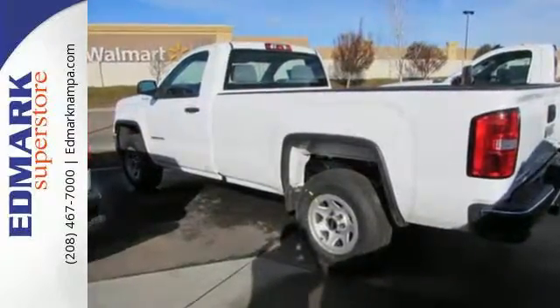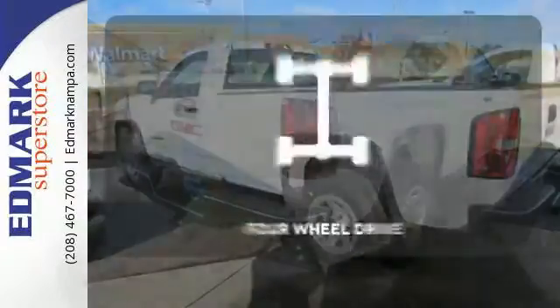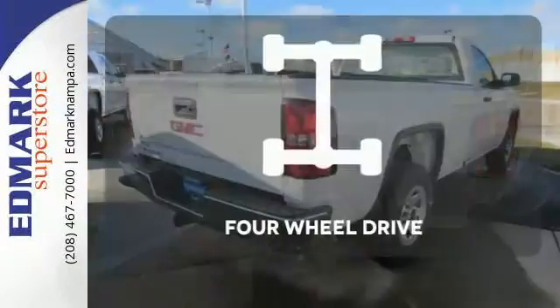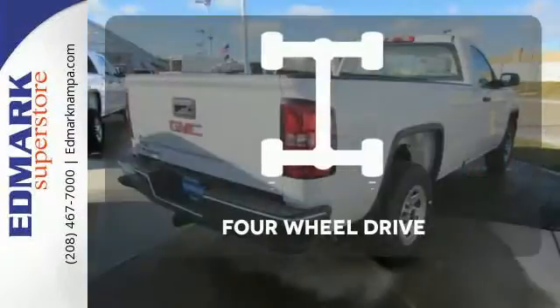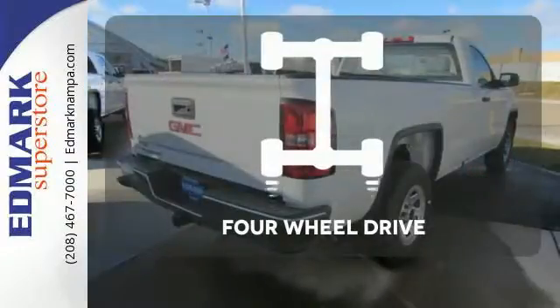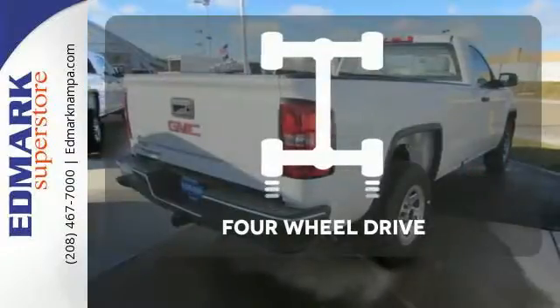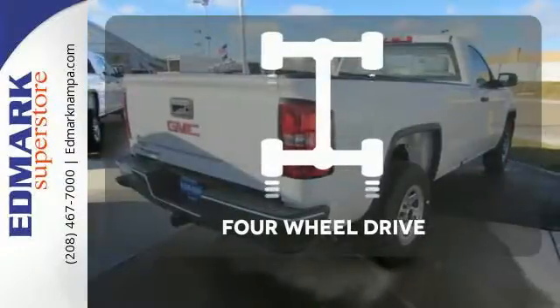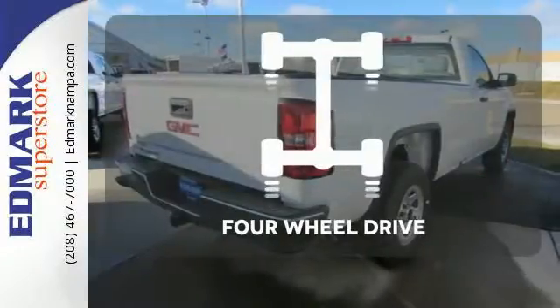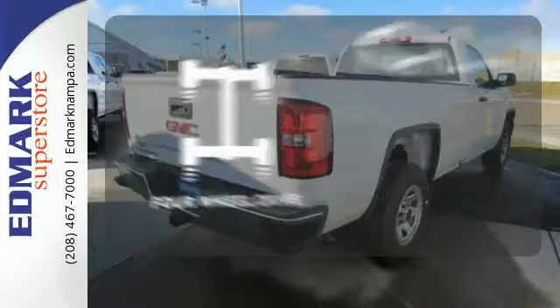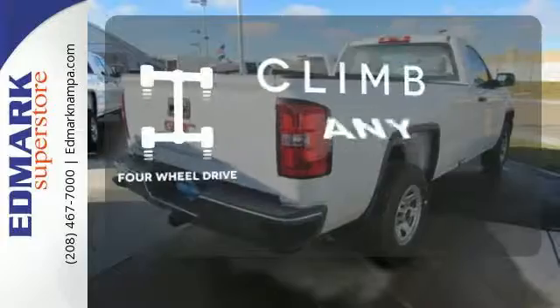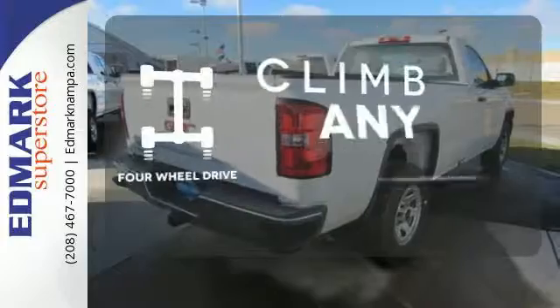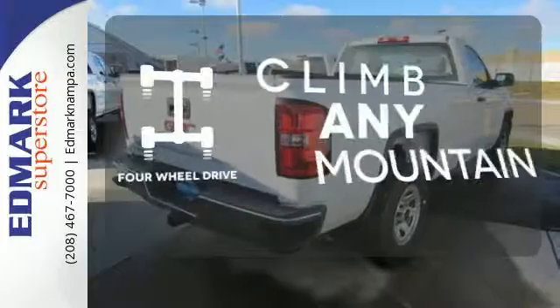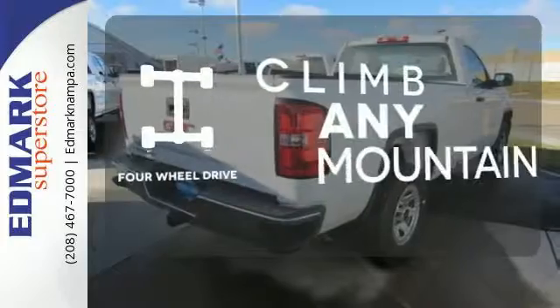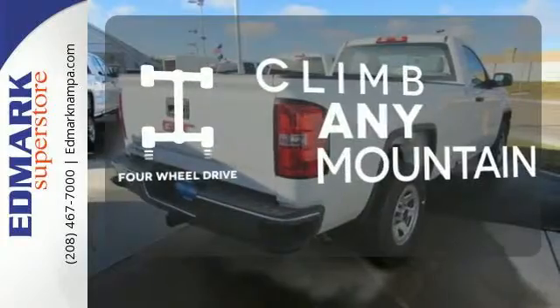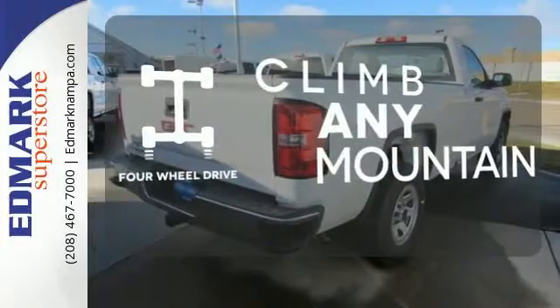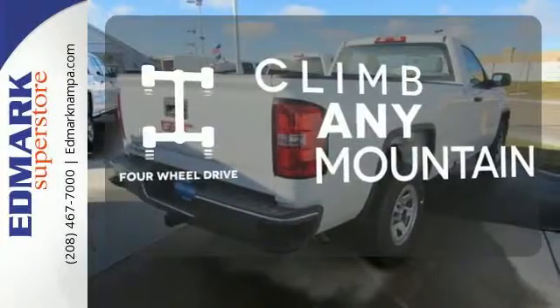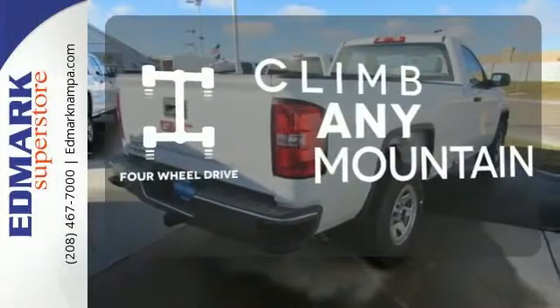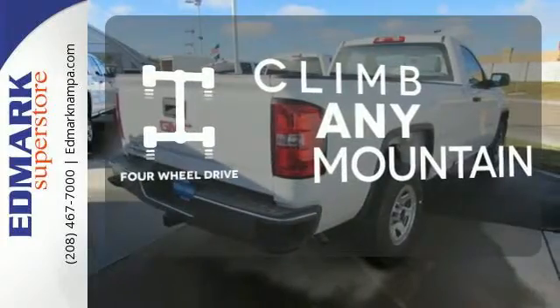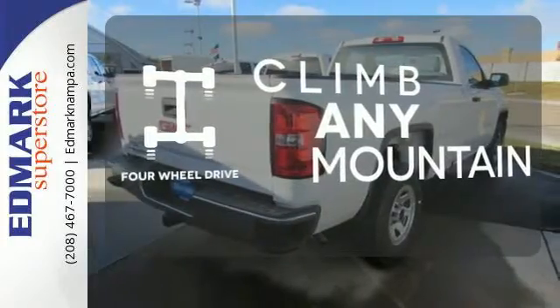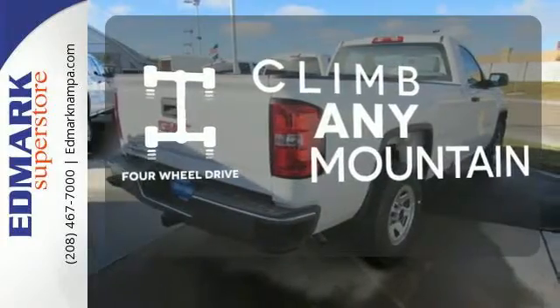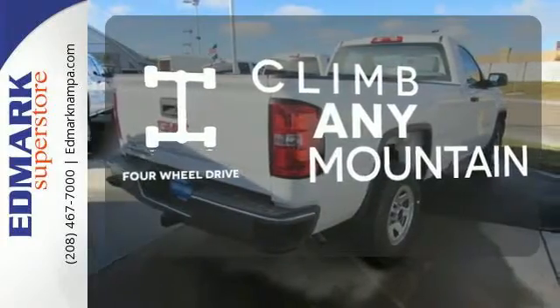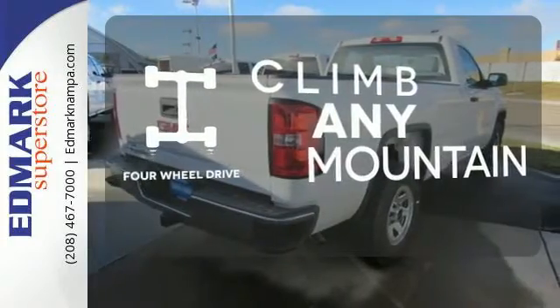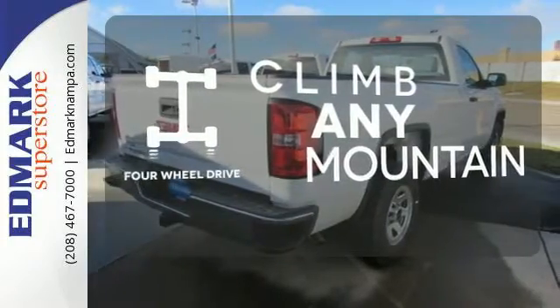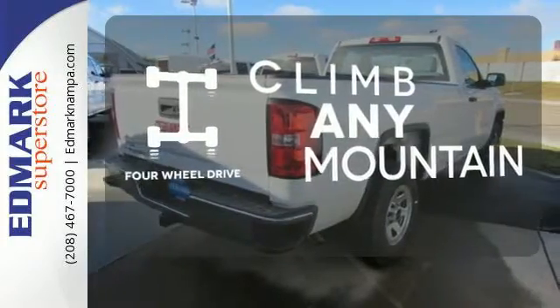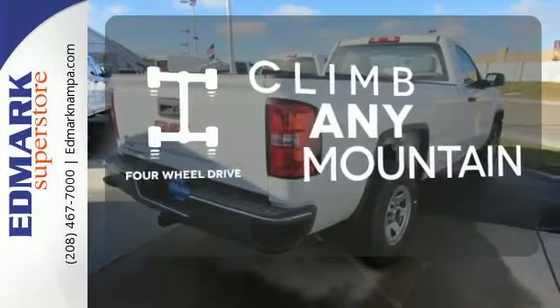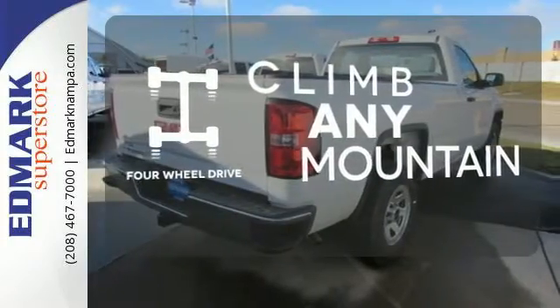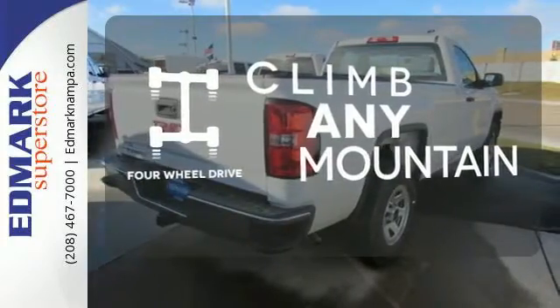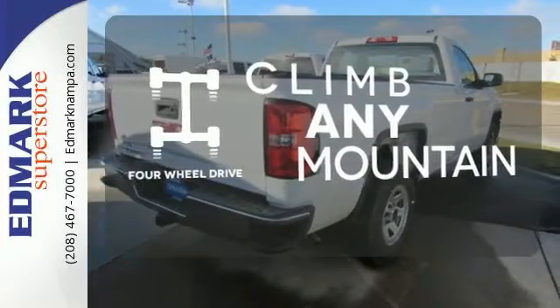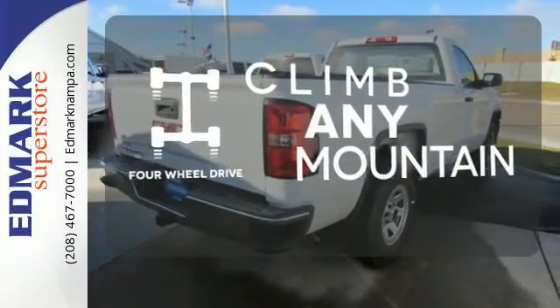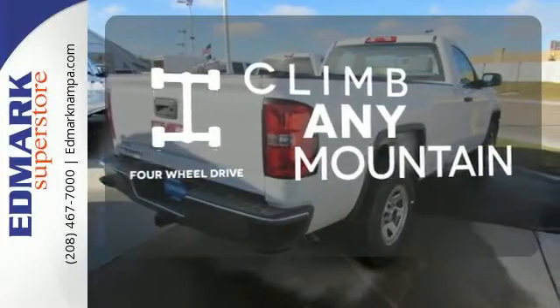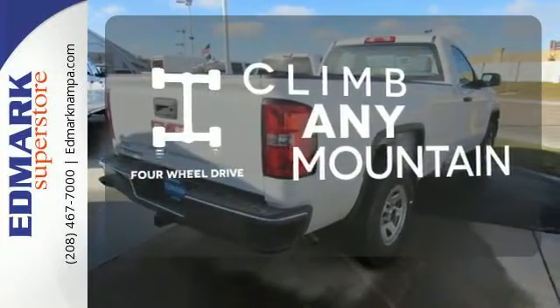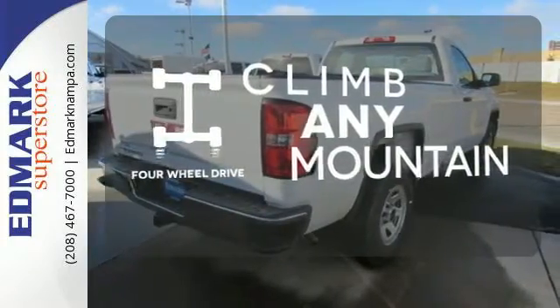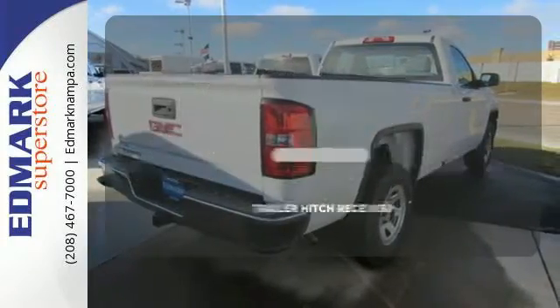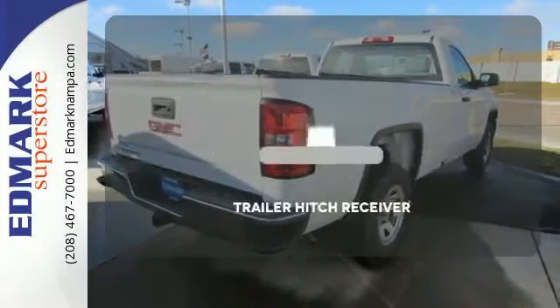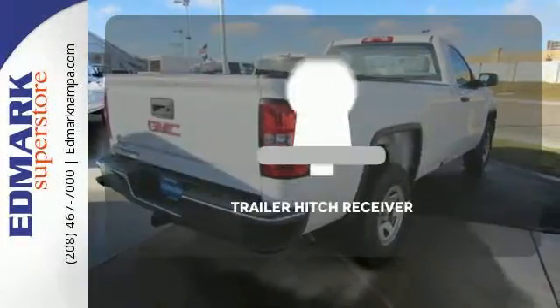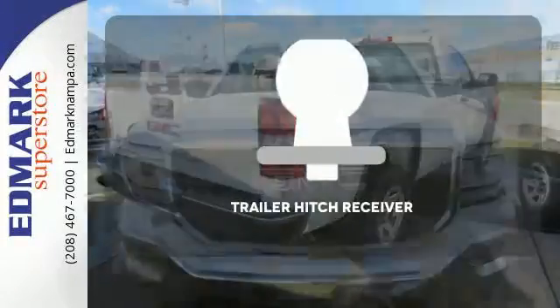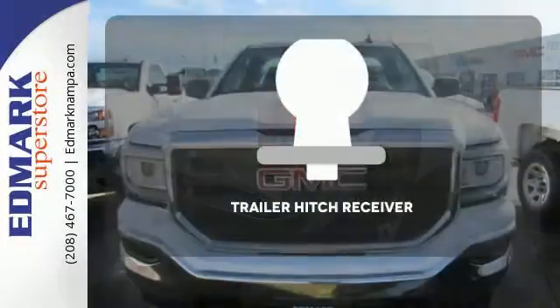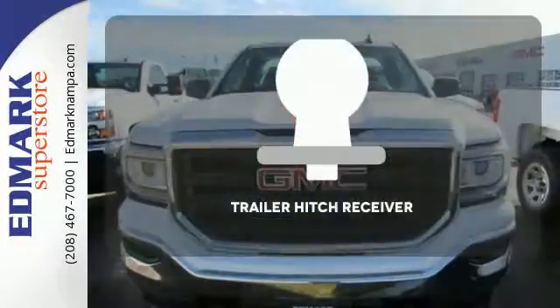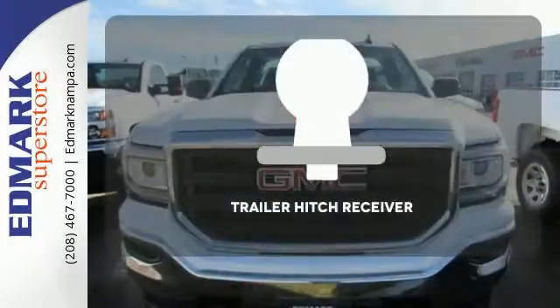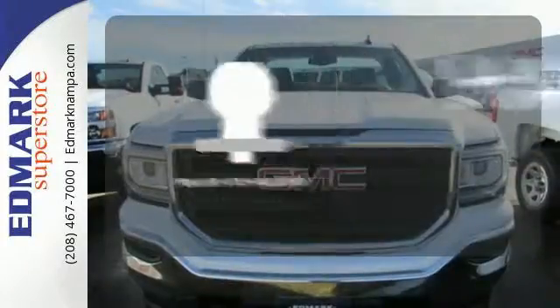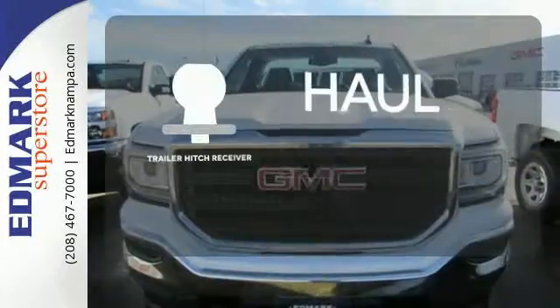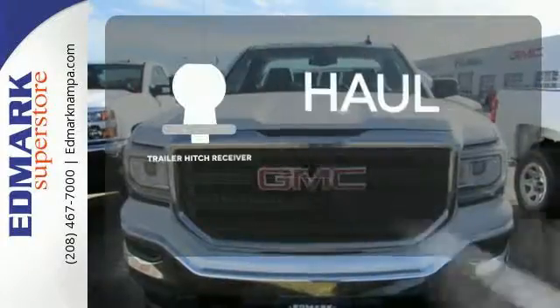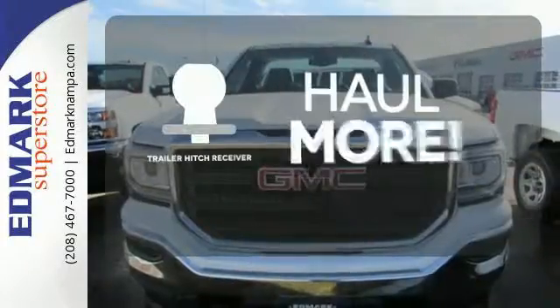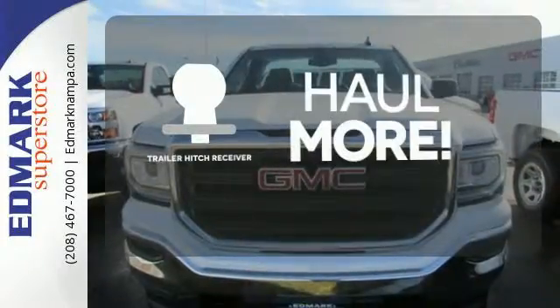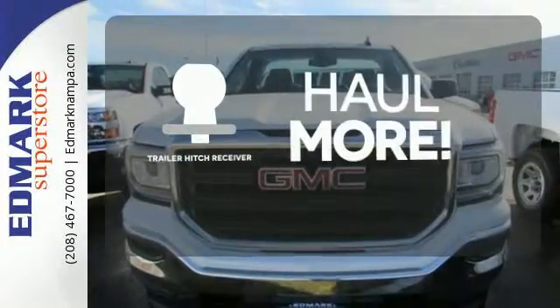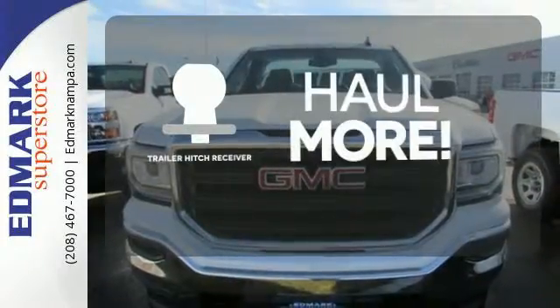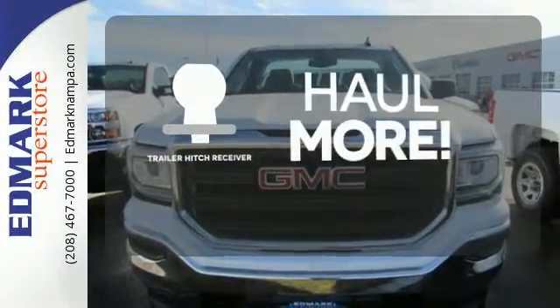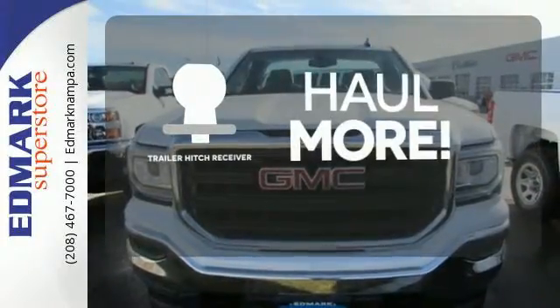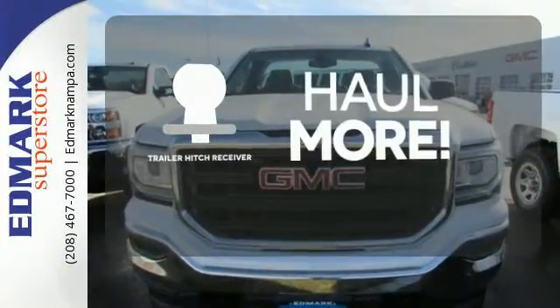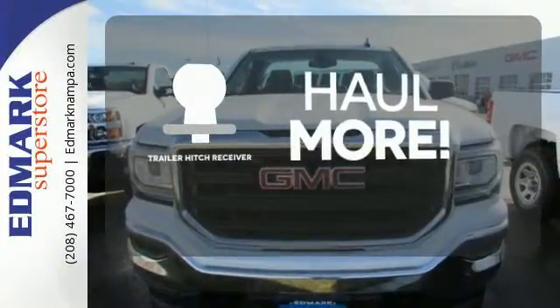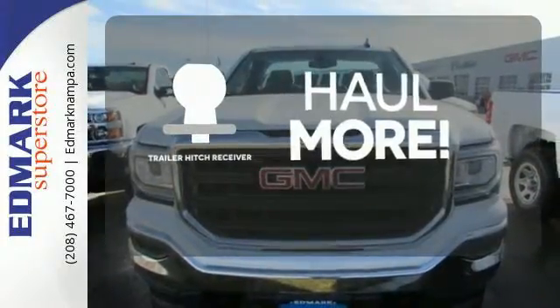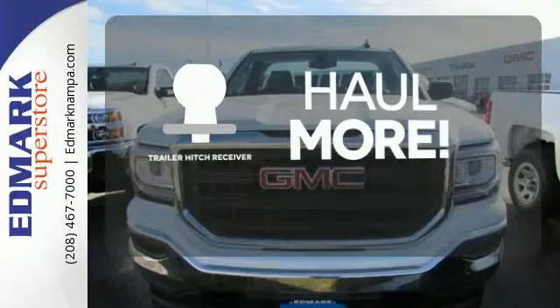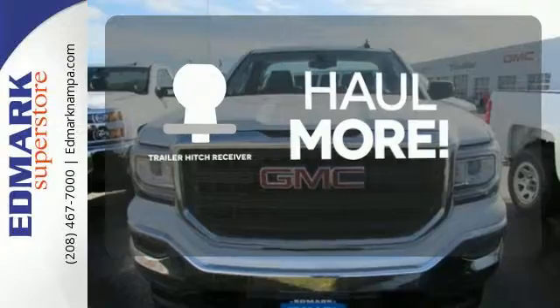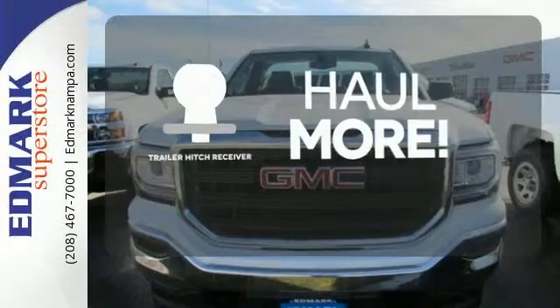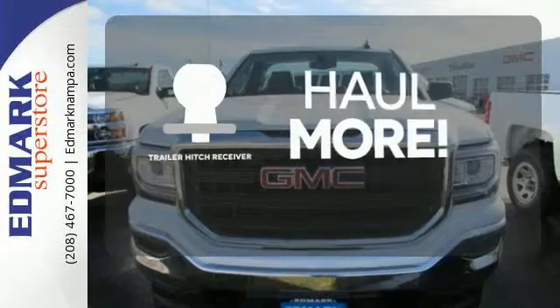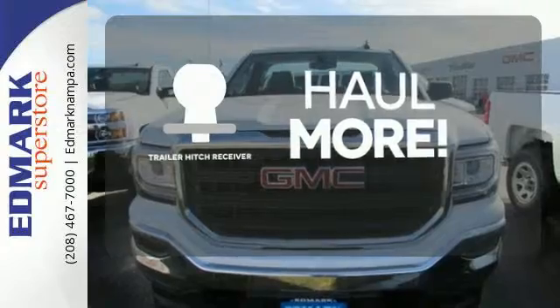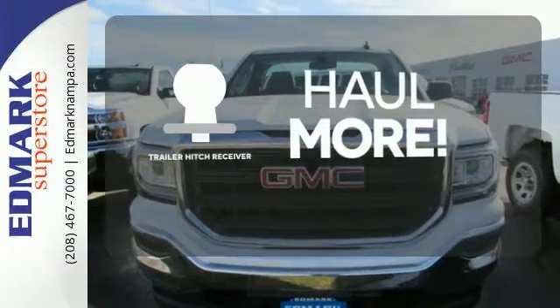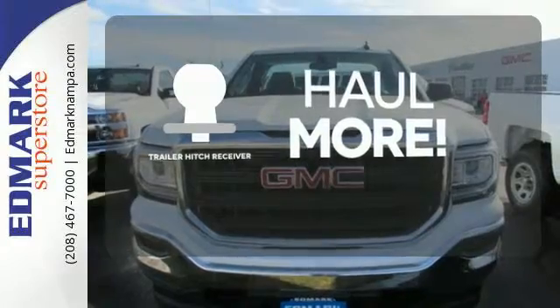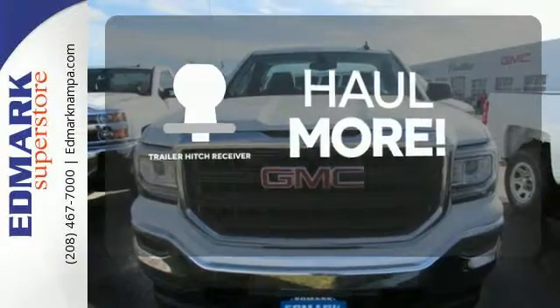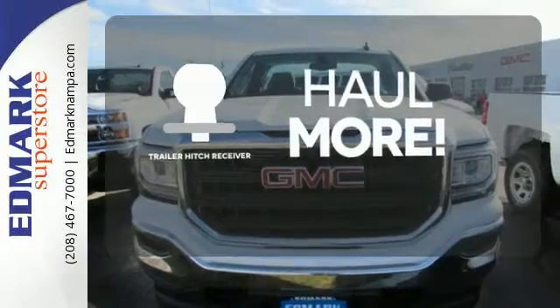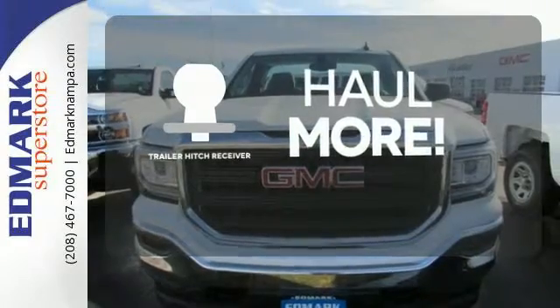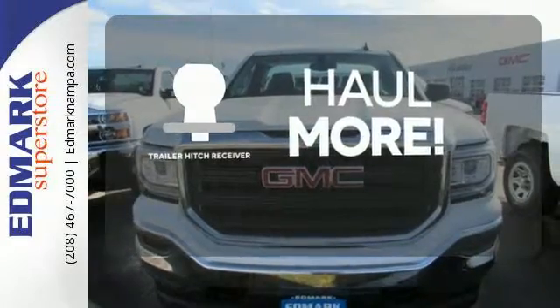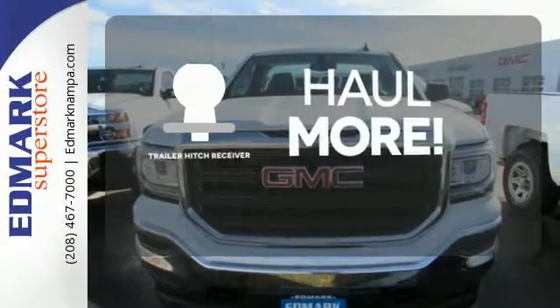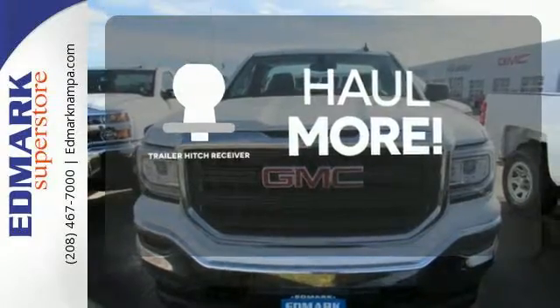Climb any mountain — this vehicle has four-wheel drive. Whether for work or play, the Trailer Hitch Receiver has you ready for anything.